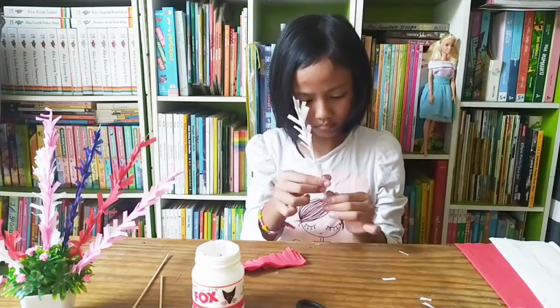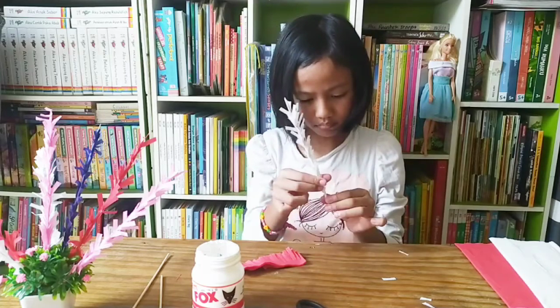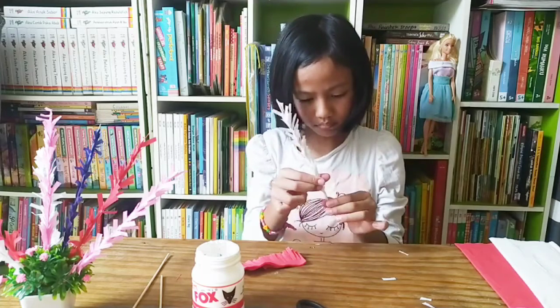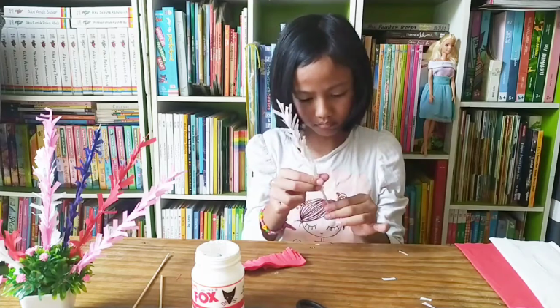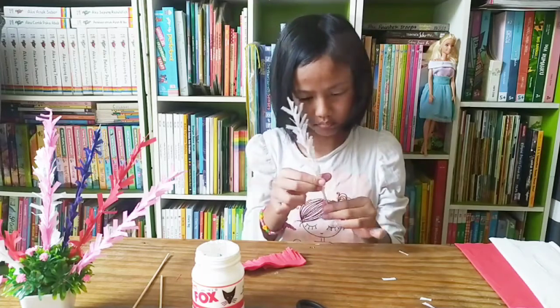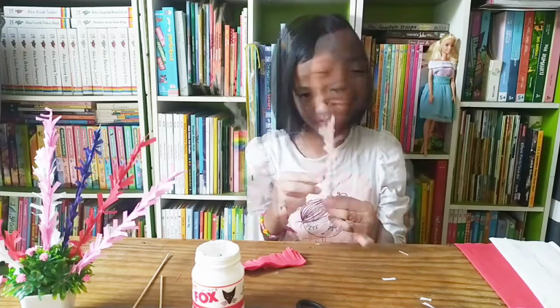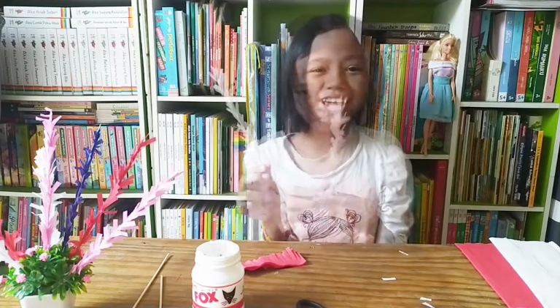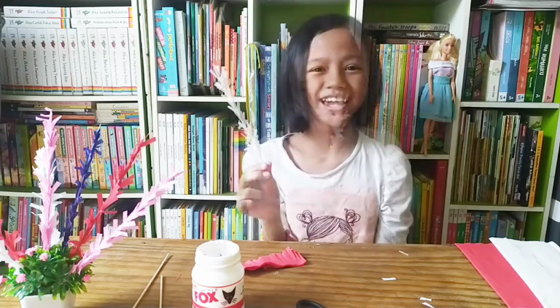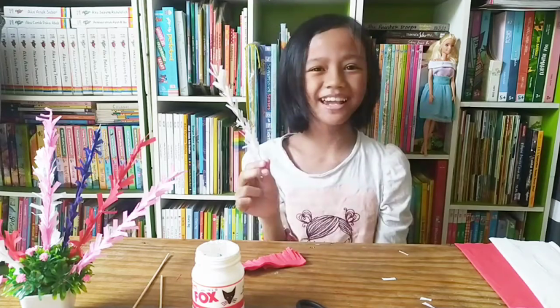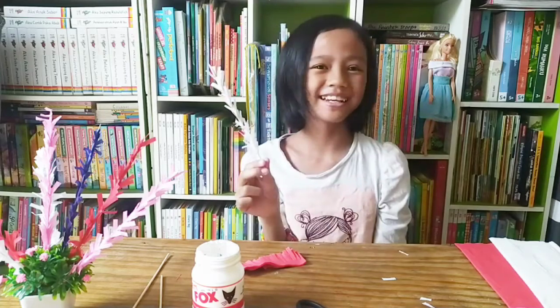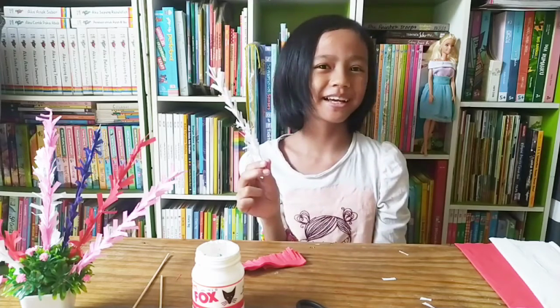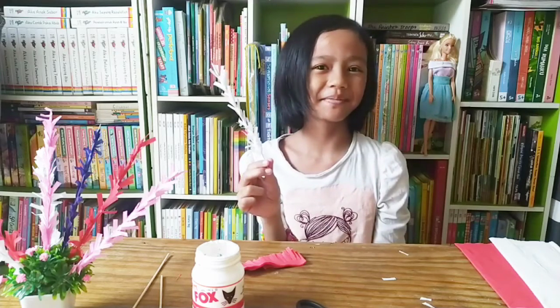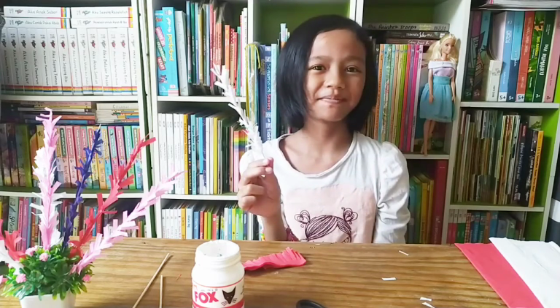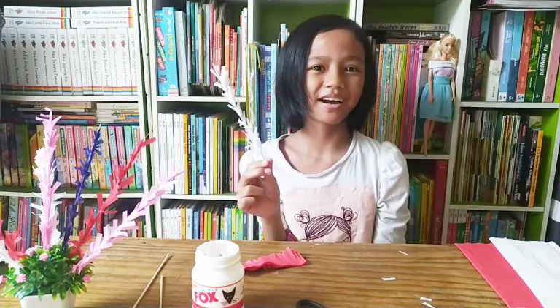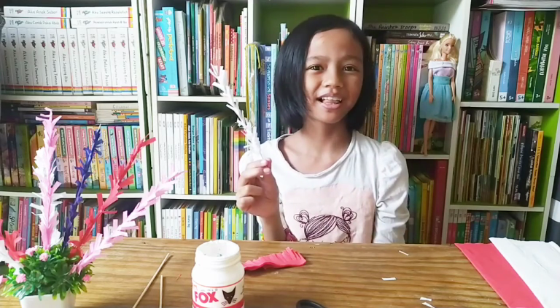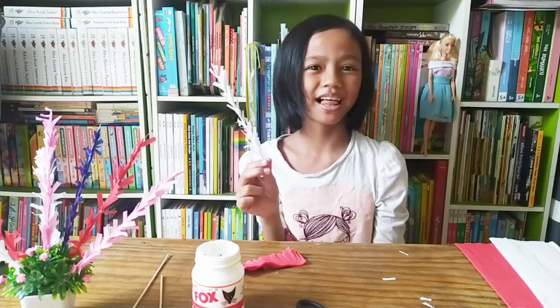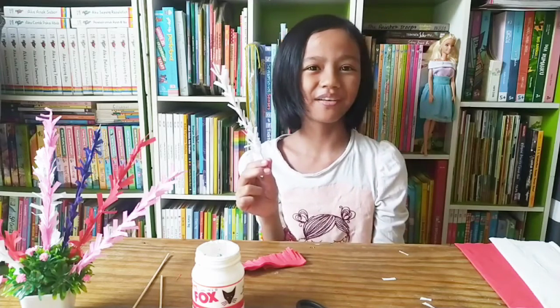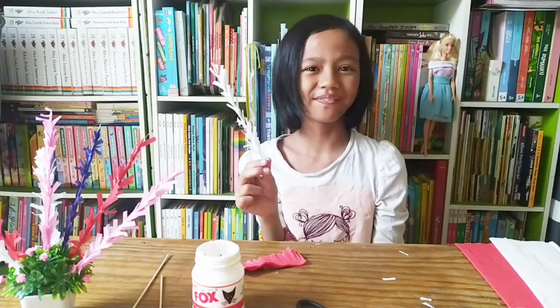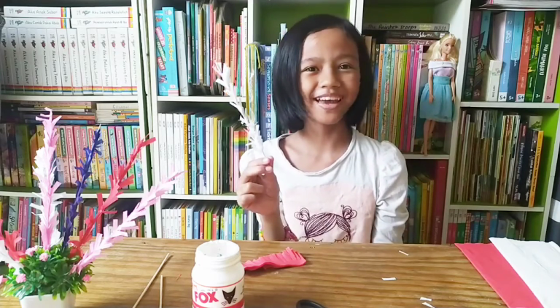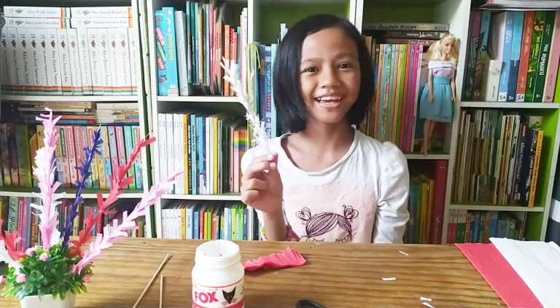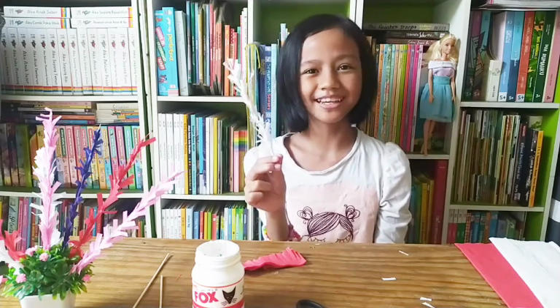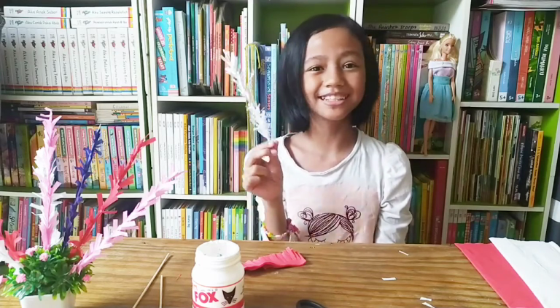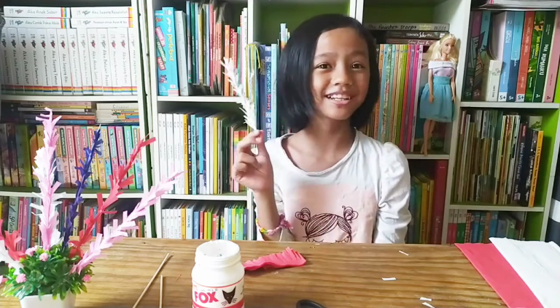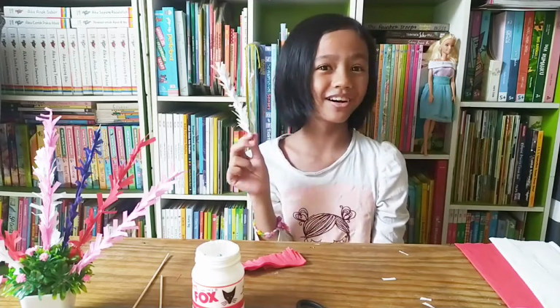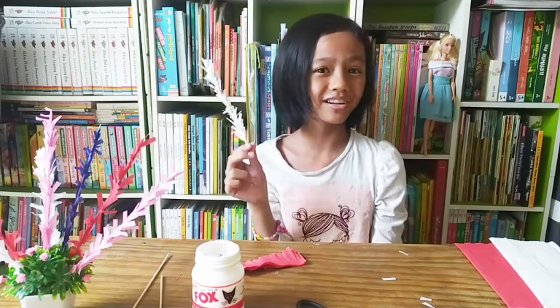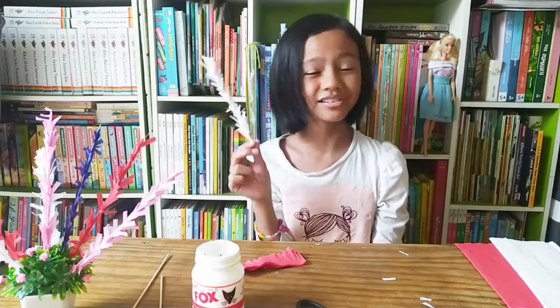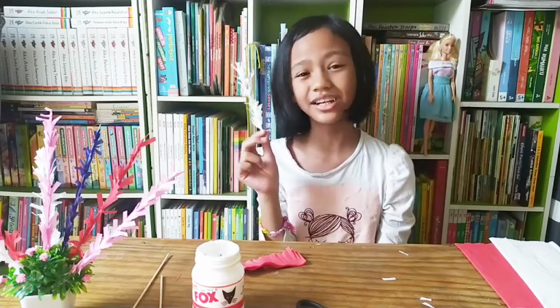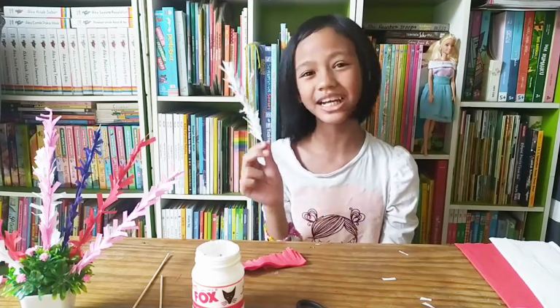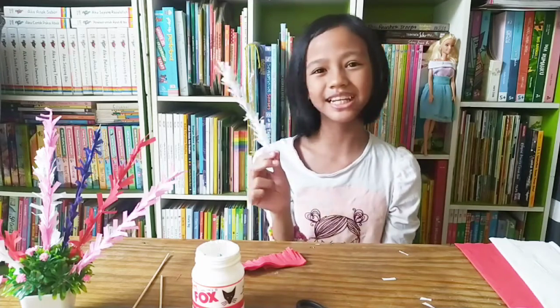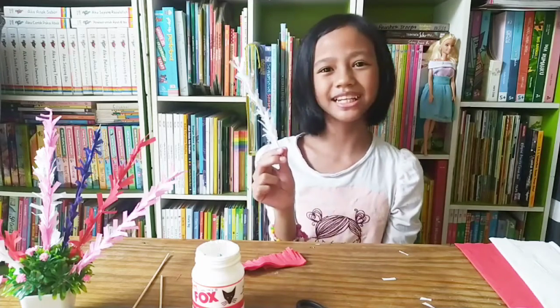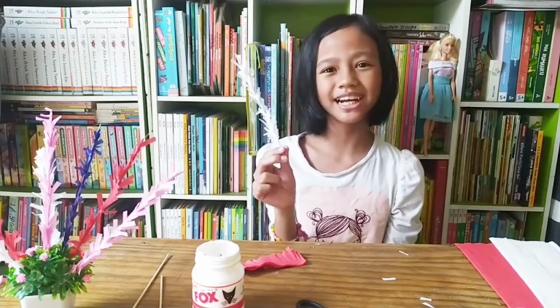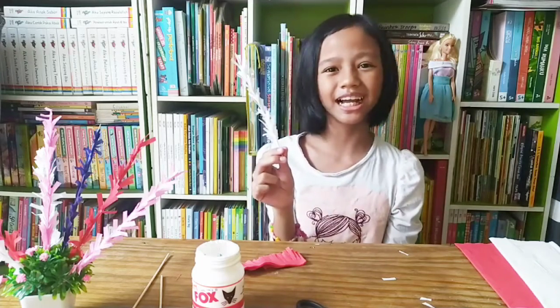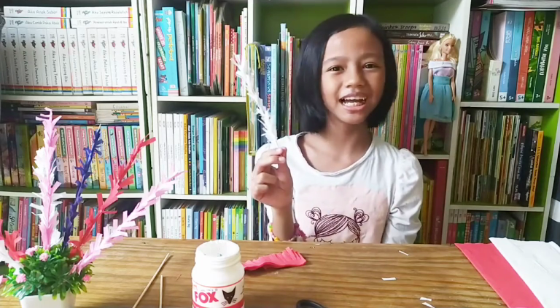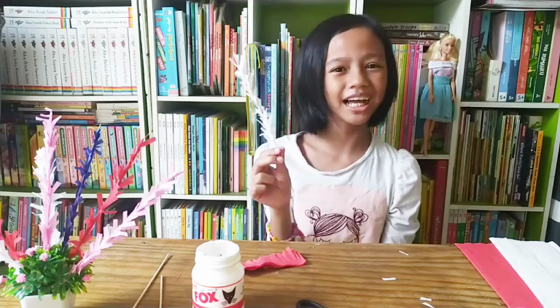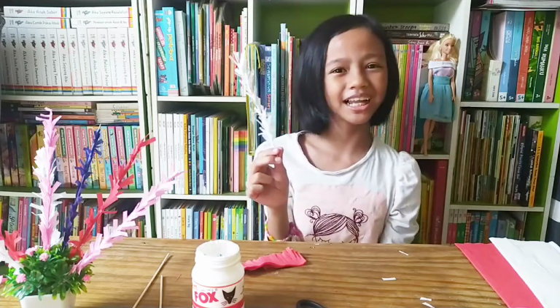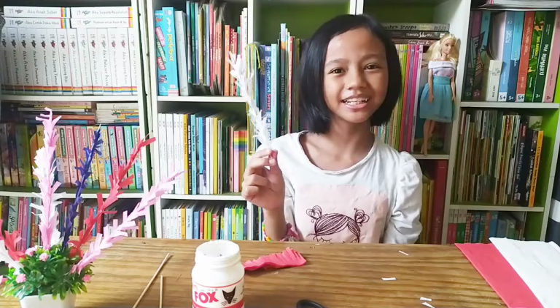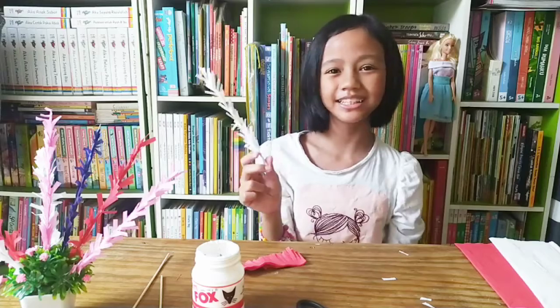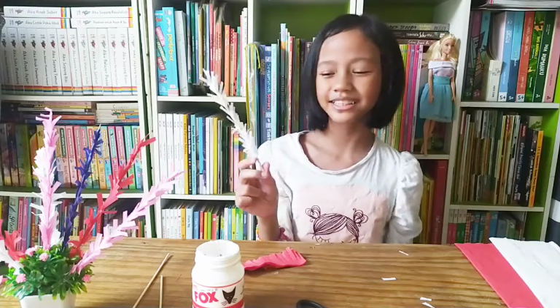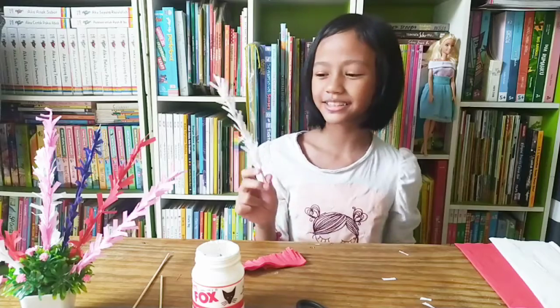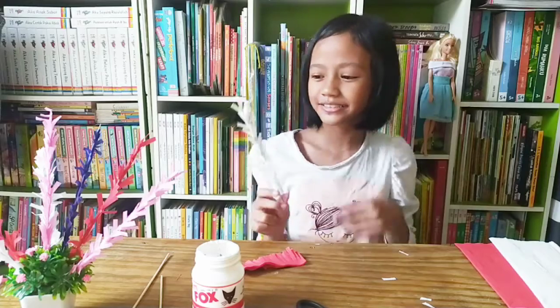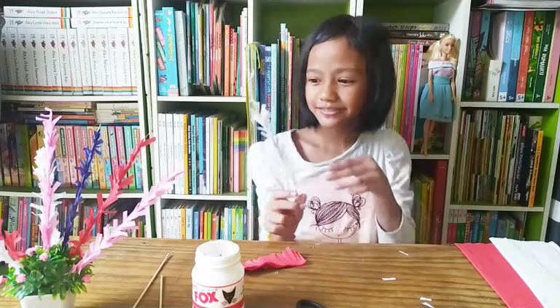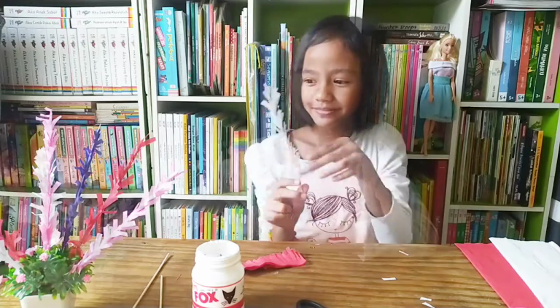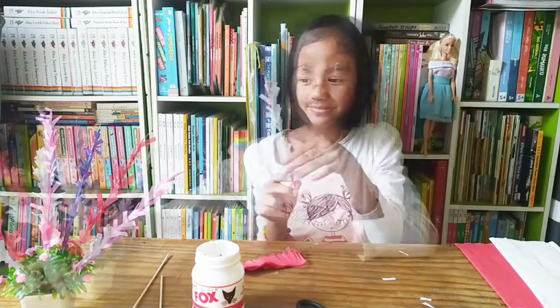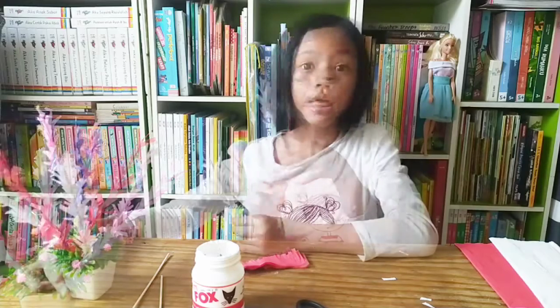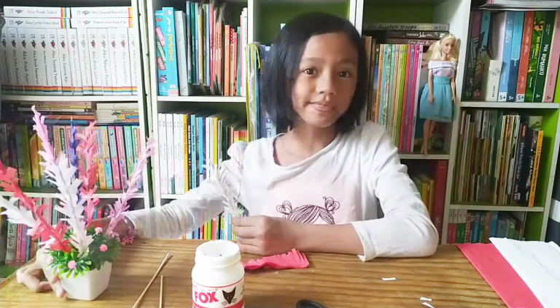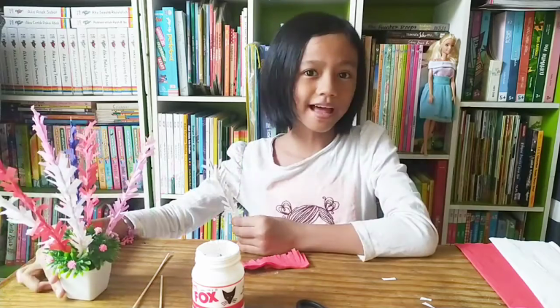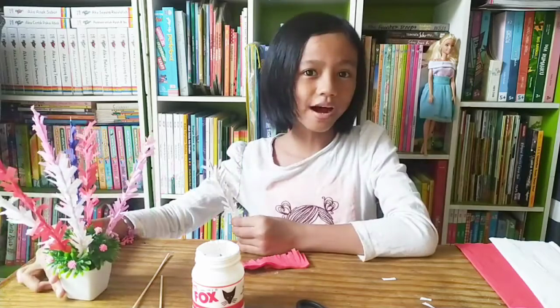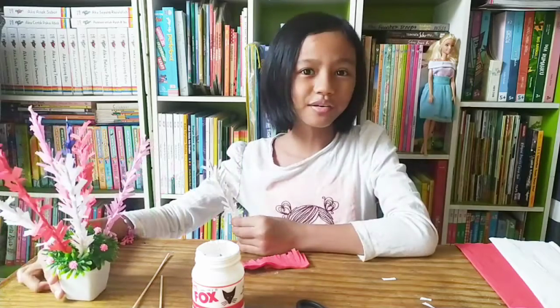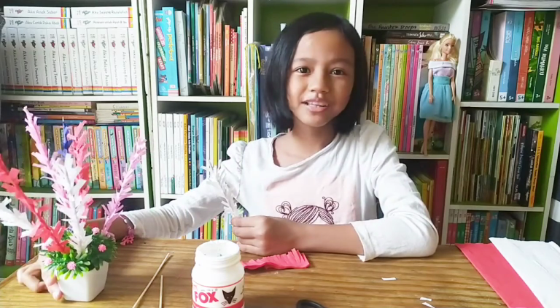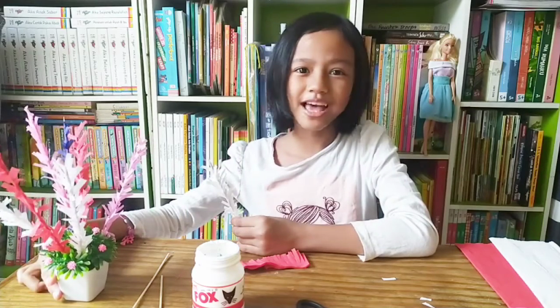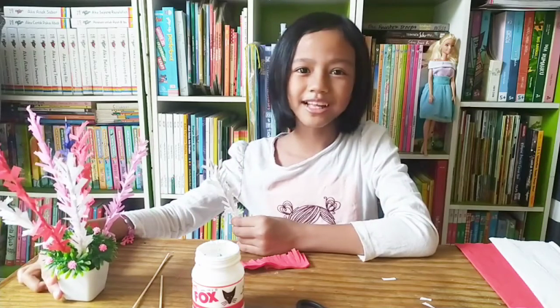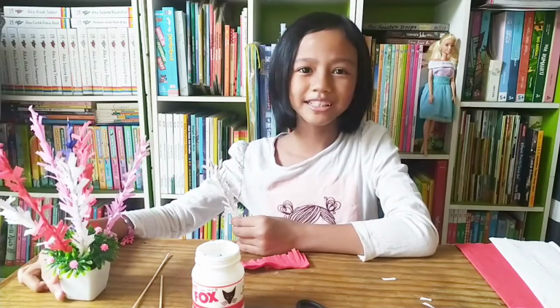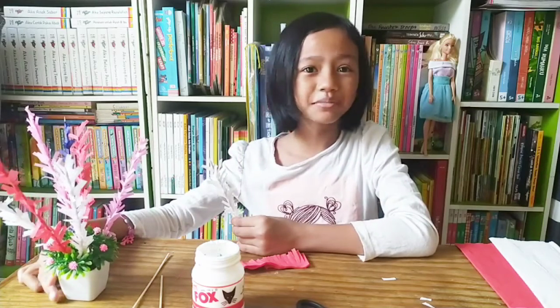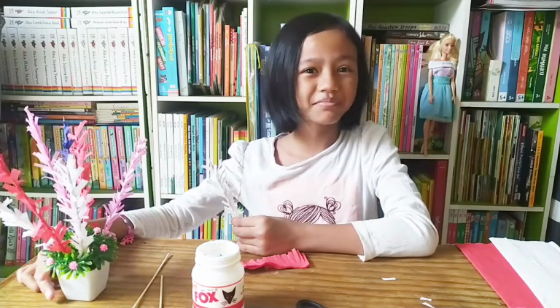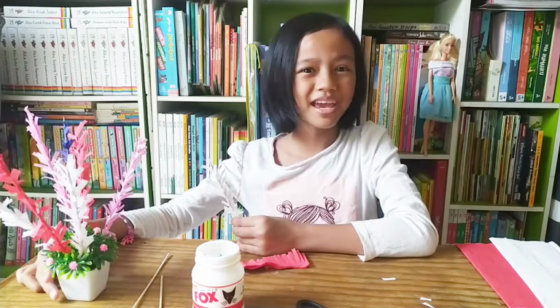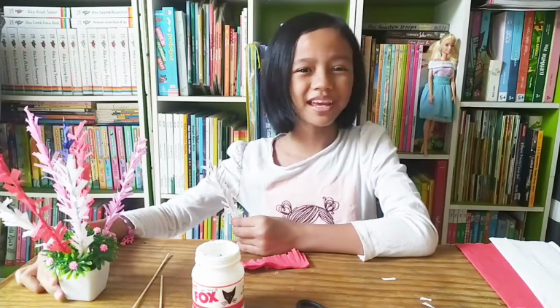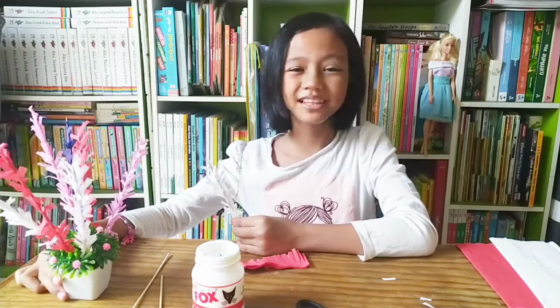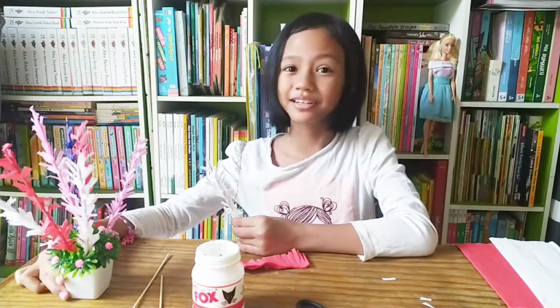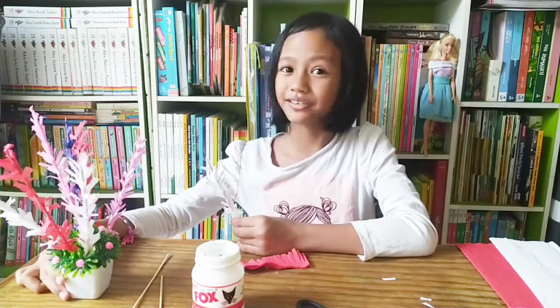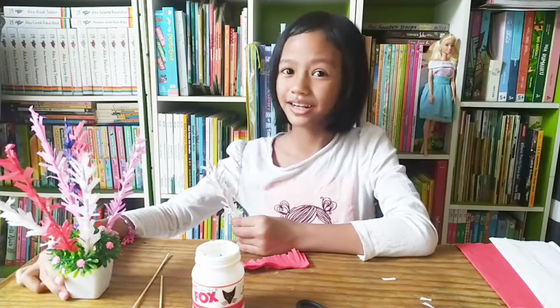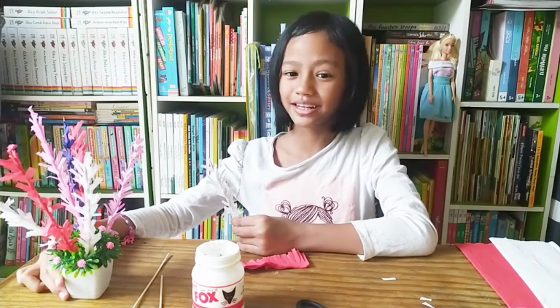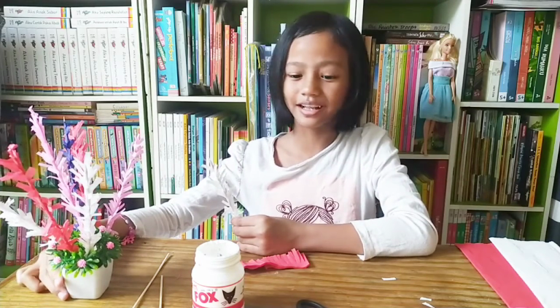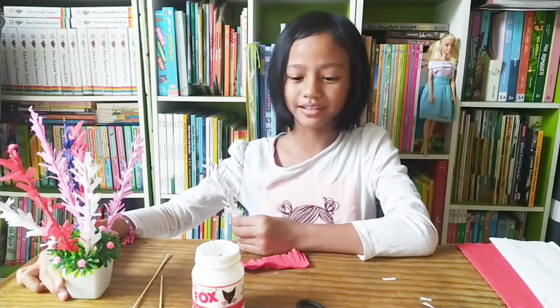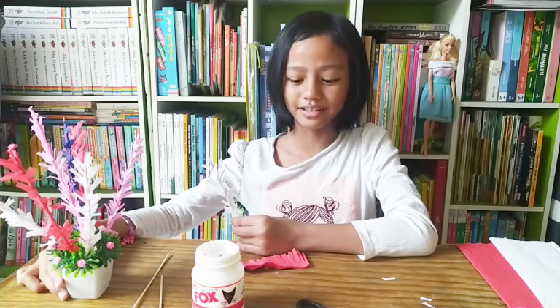Yay, the kembang kelape is already done. Now let's make the red color.